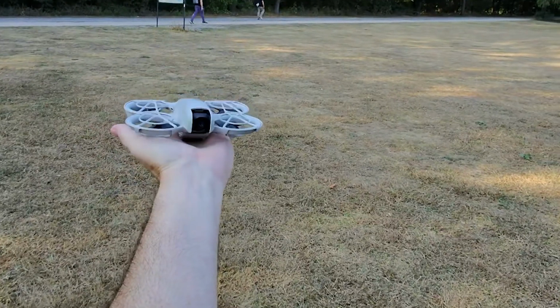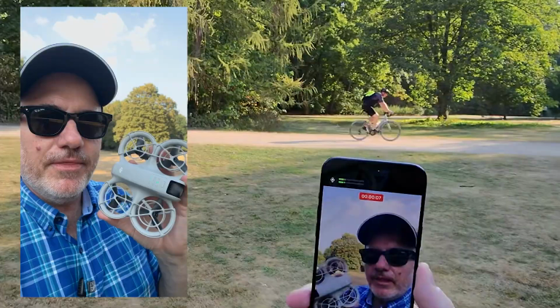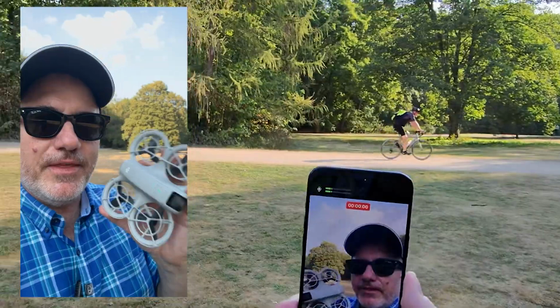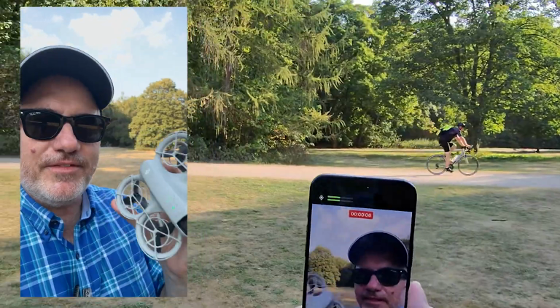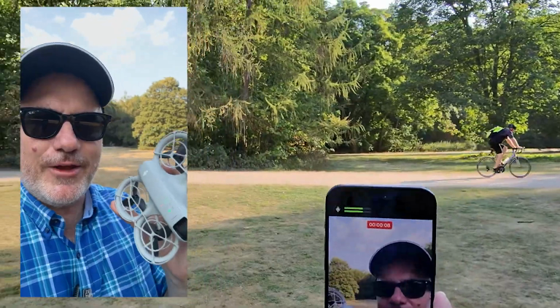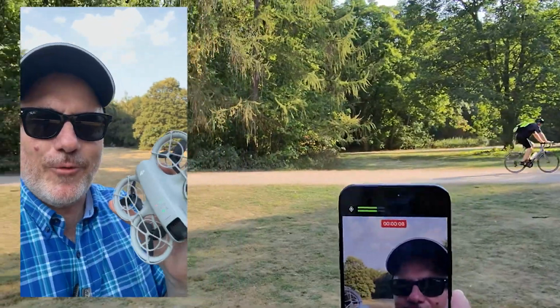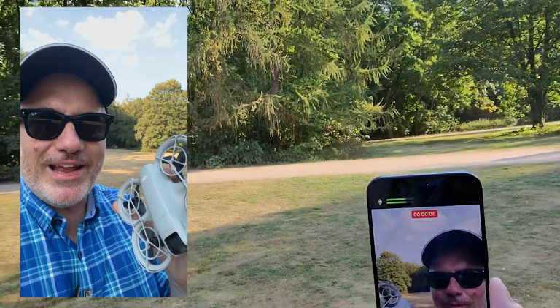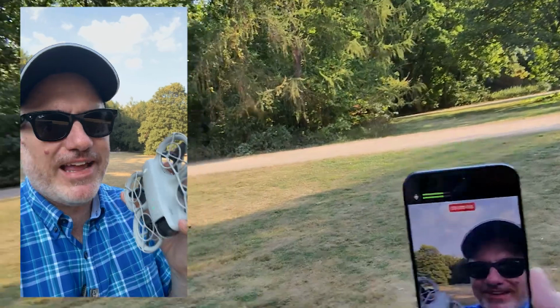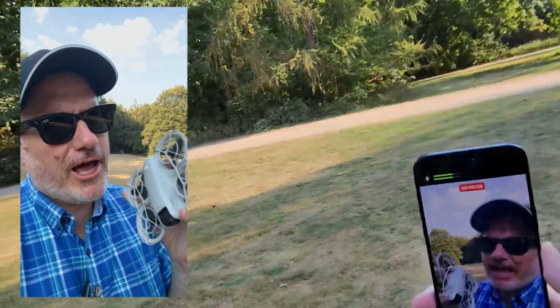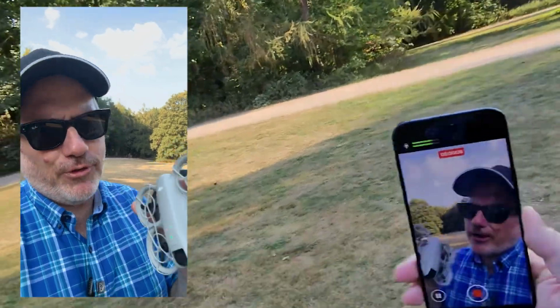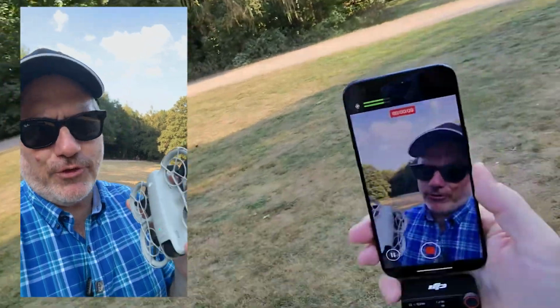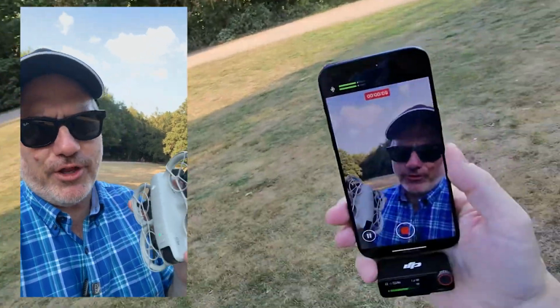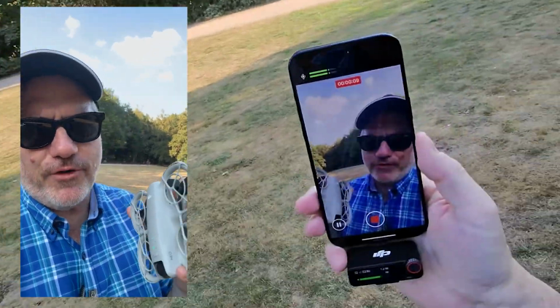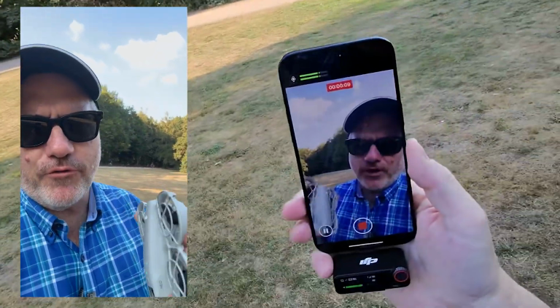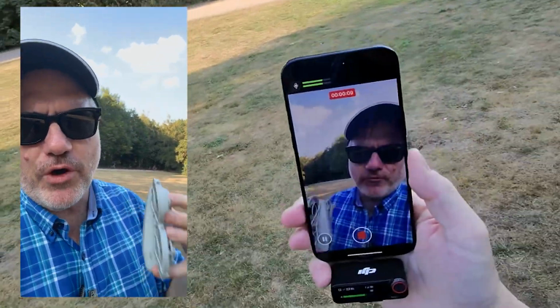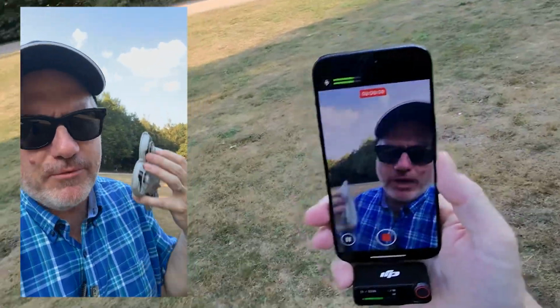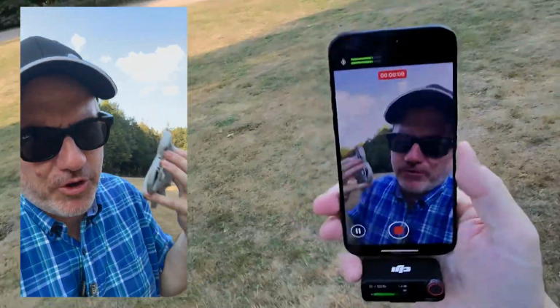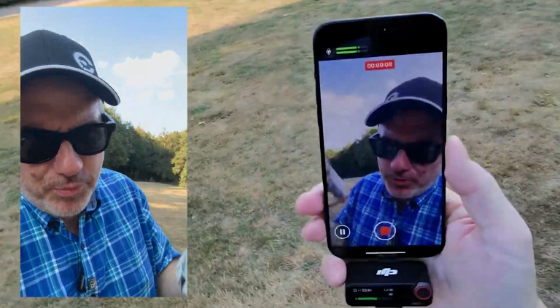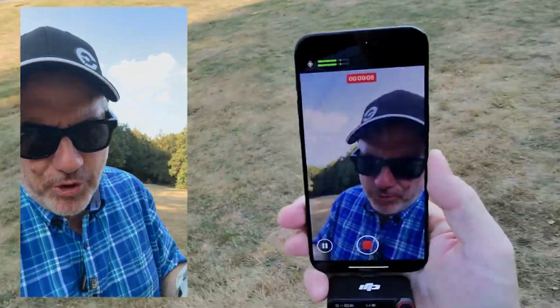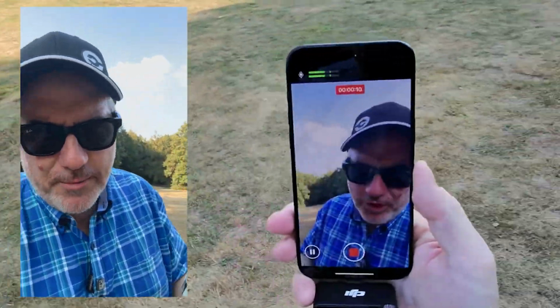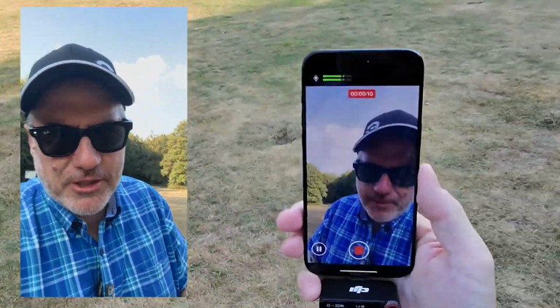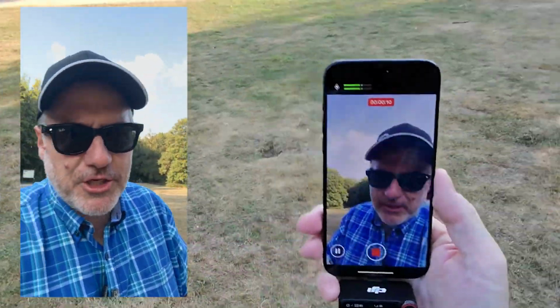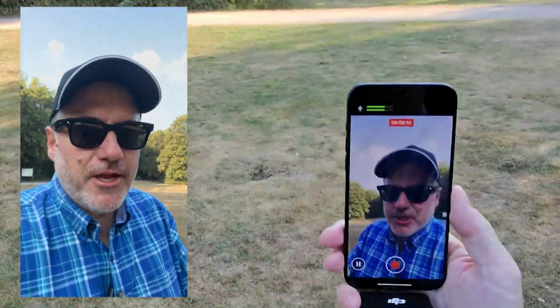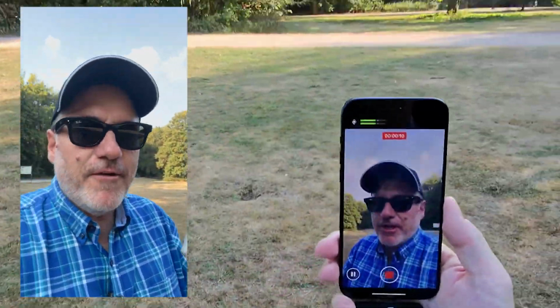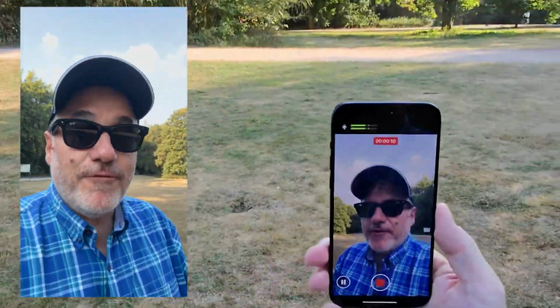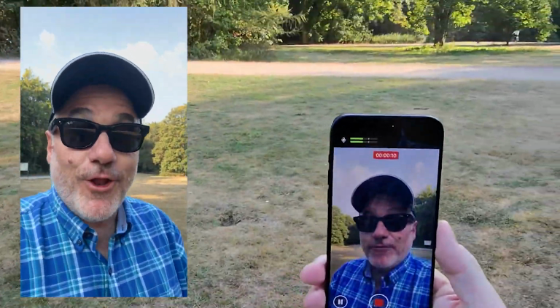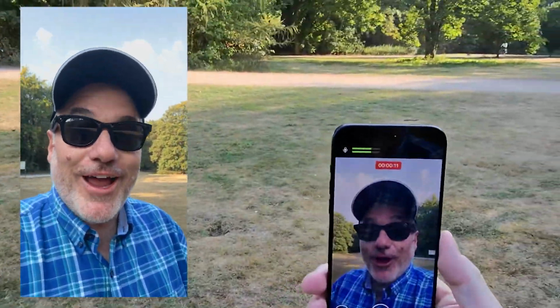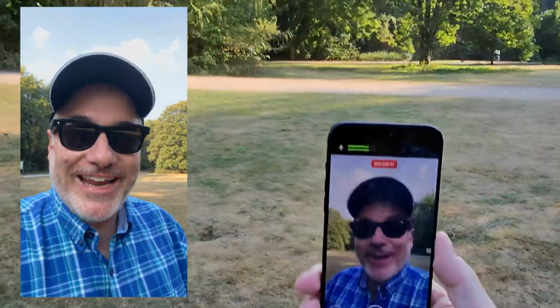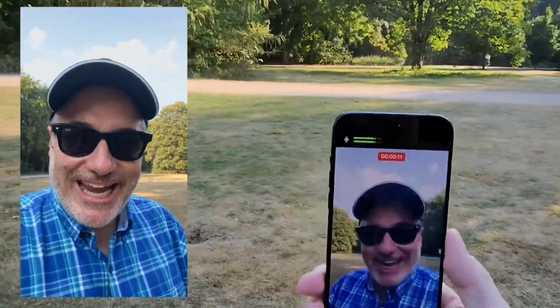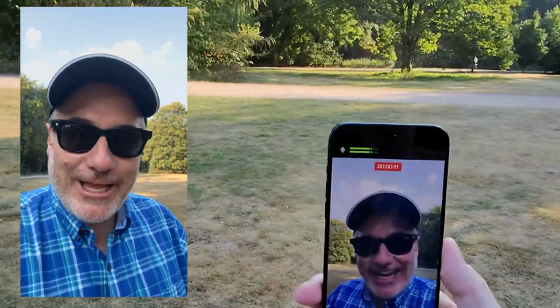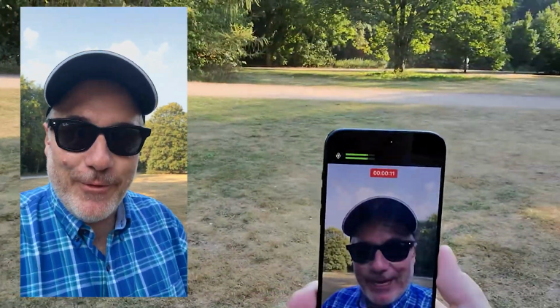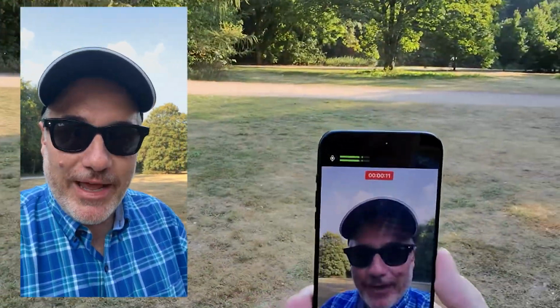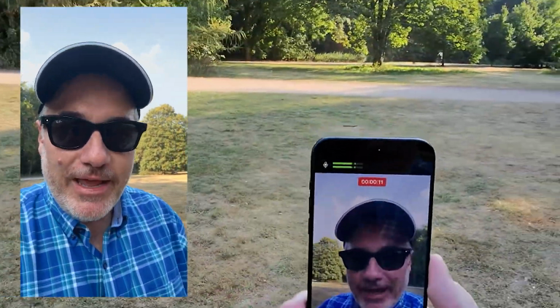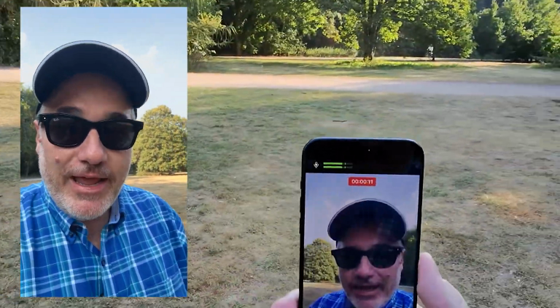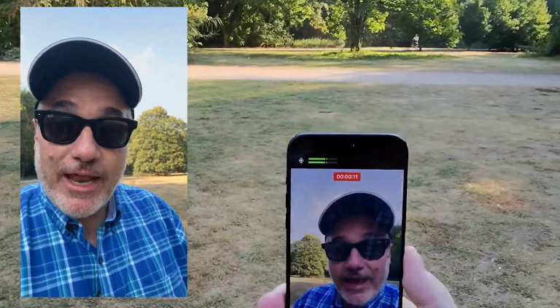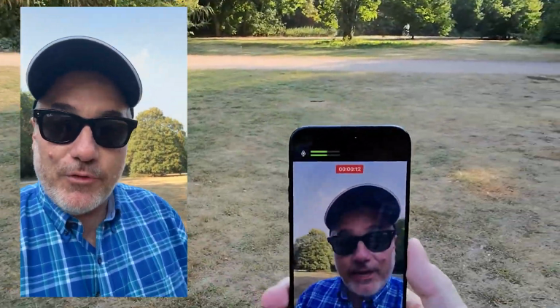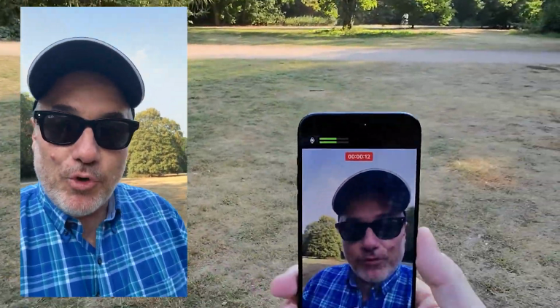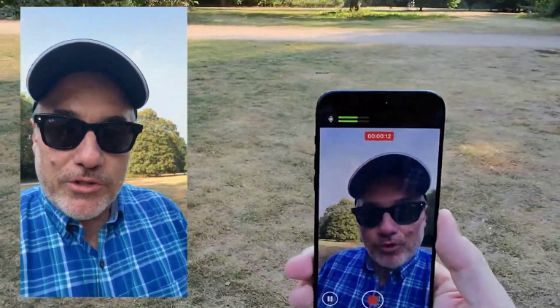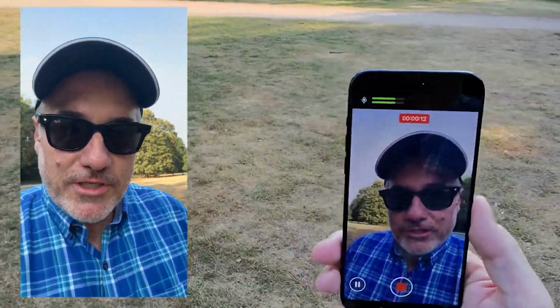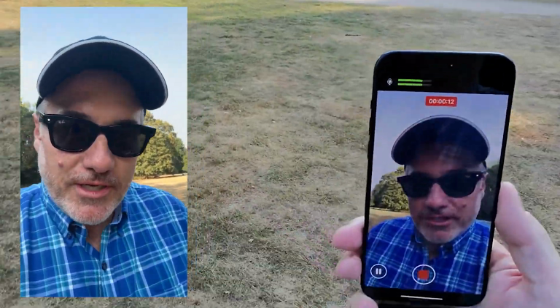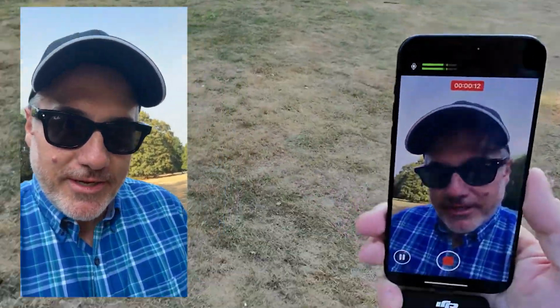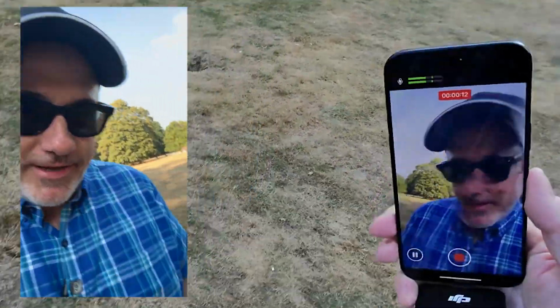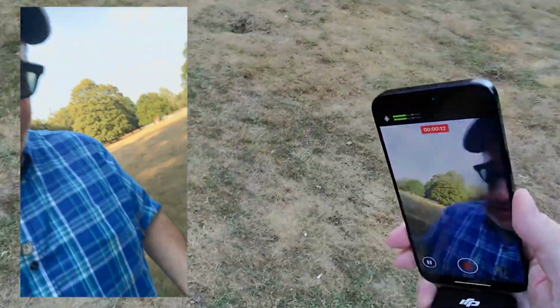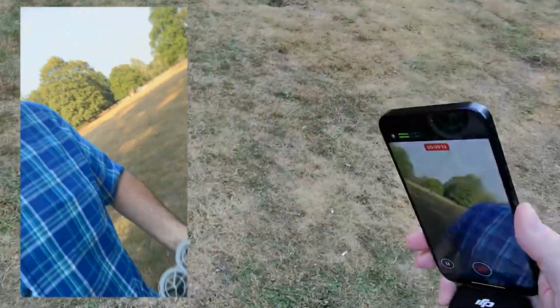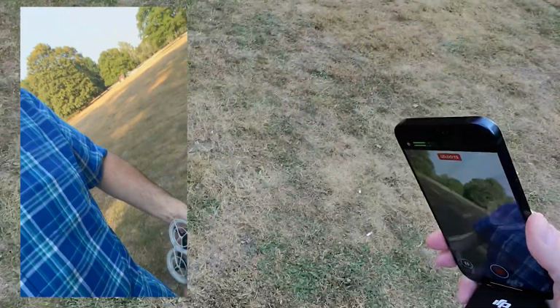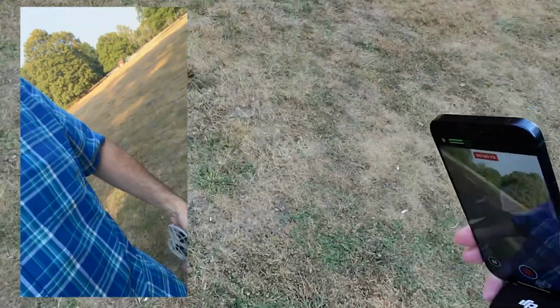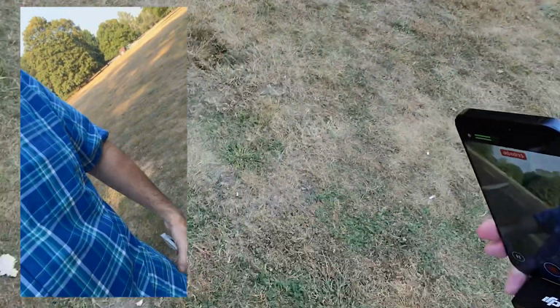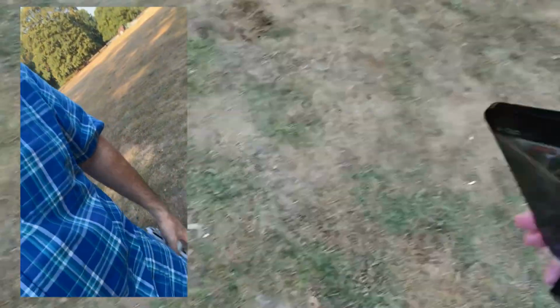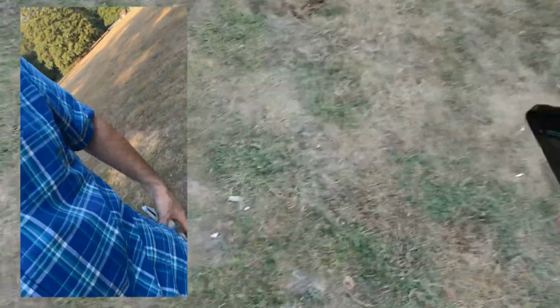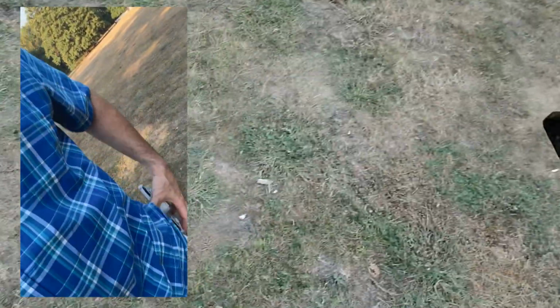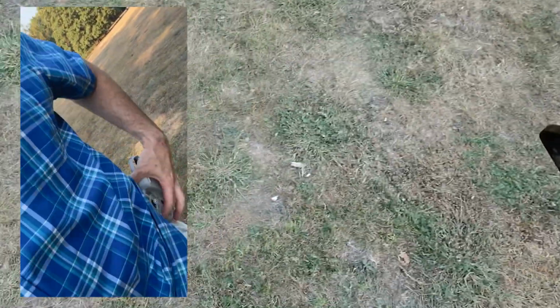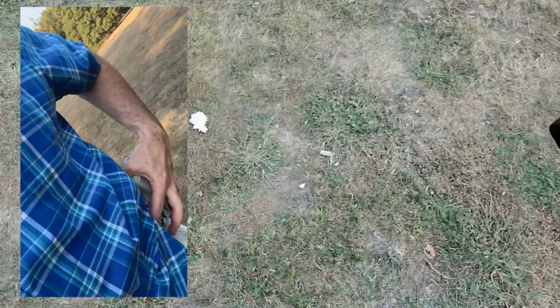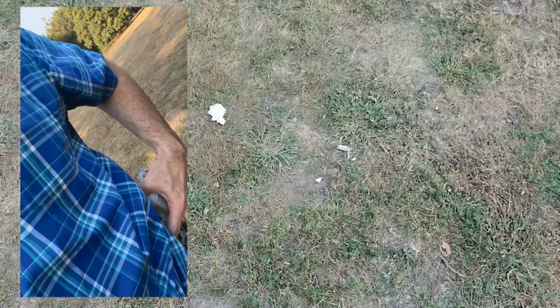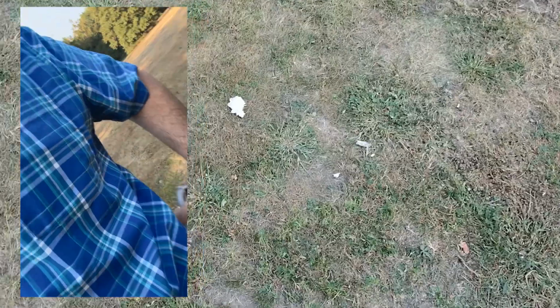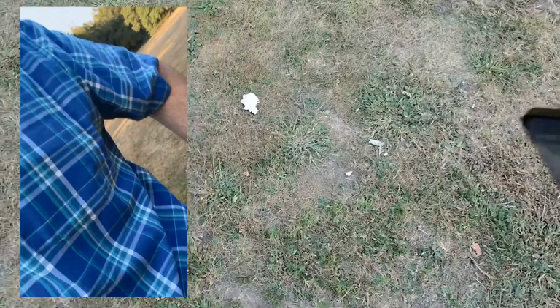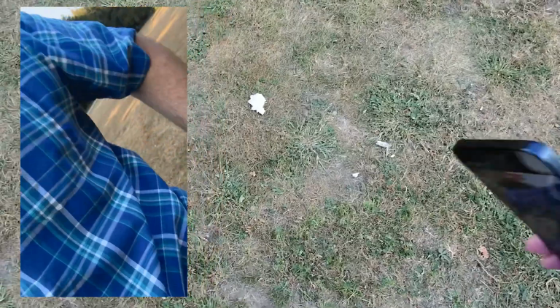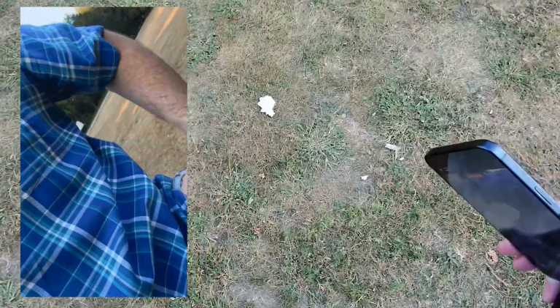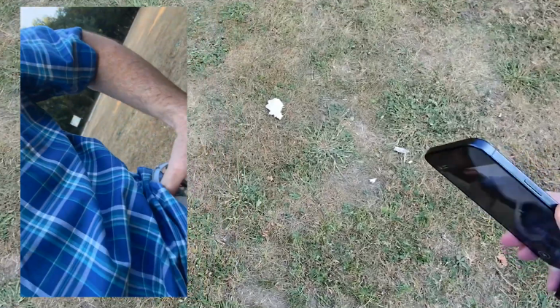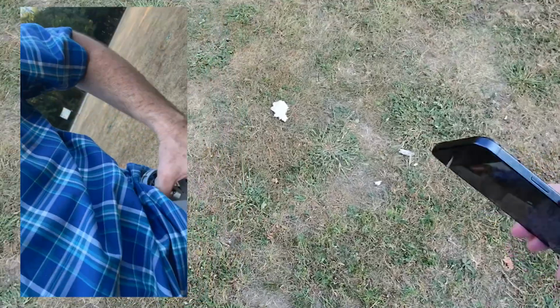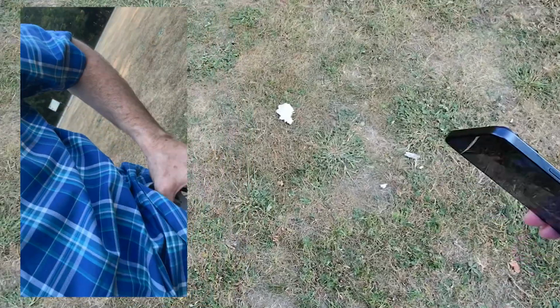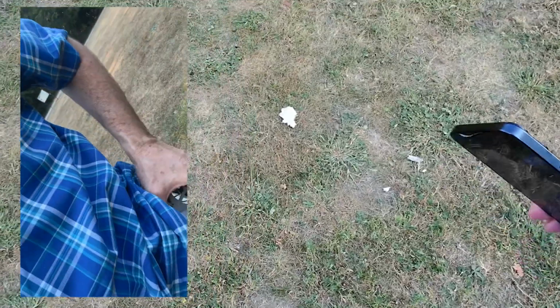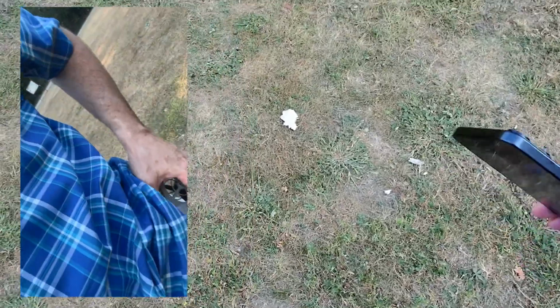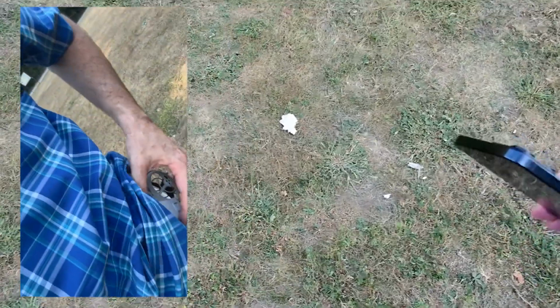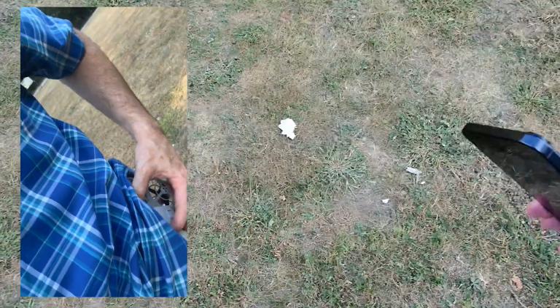This thing weighs 135 grams. You could pretty much fly it anywhere. And of course, it just fits right into your pocket.